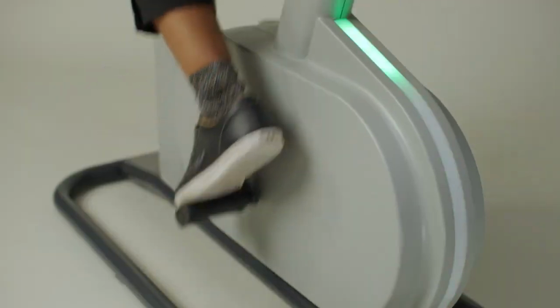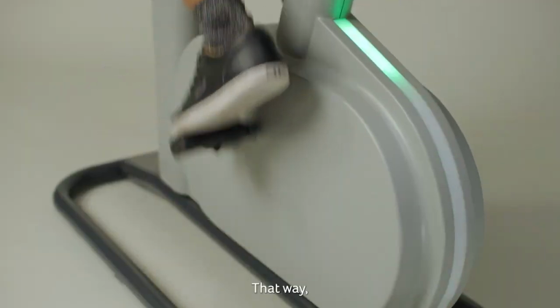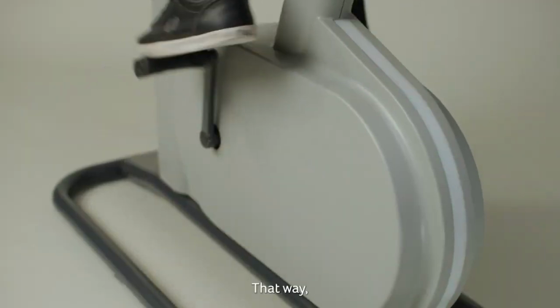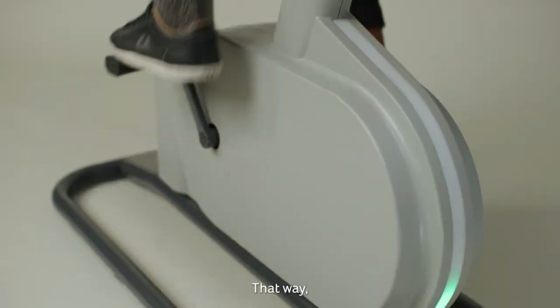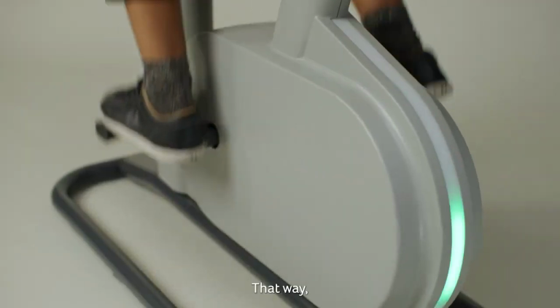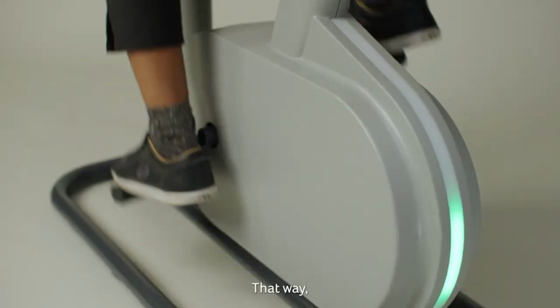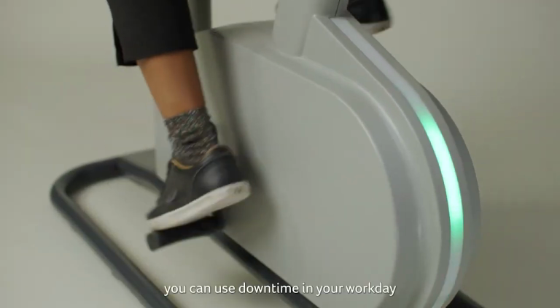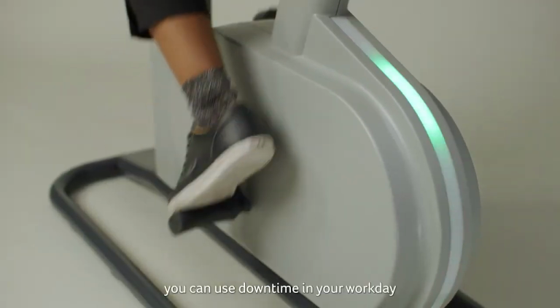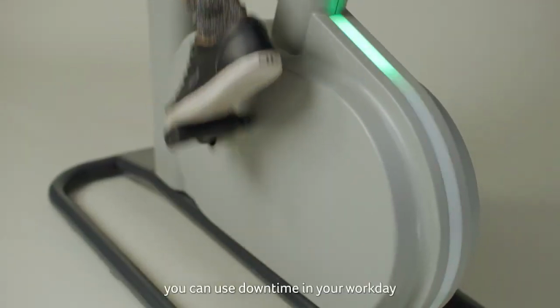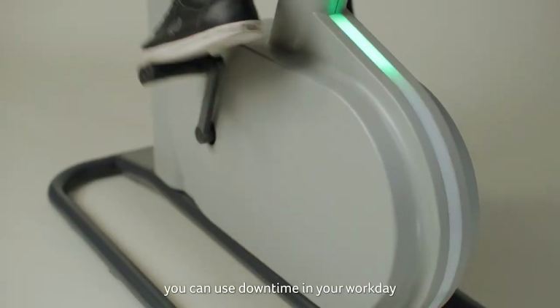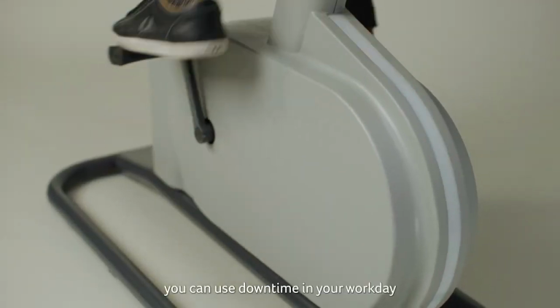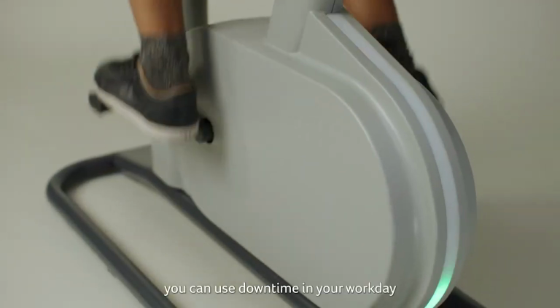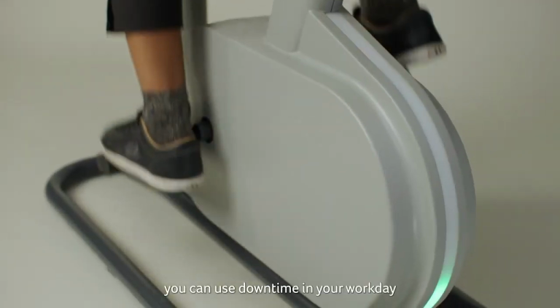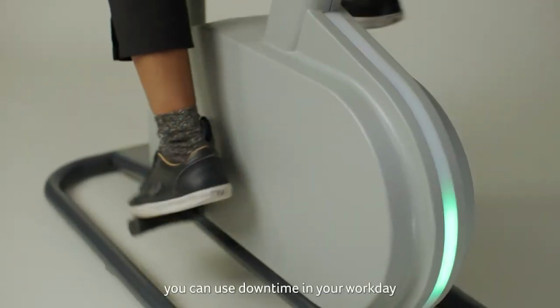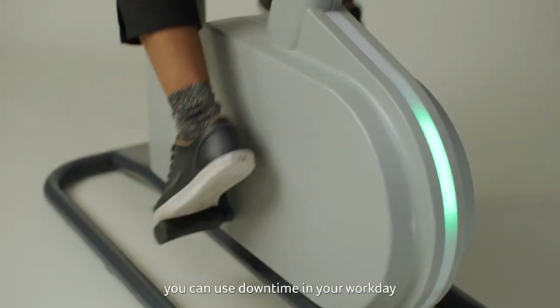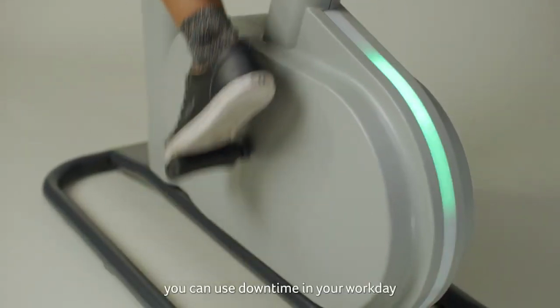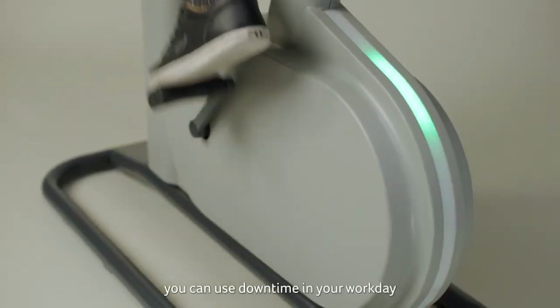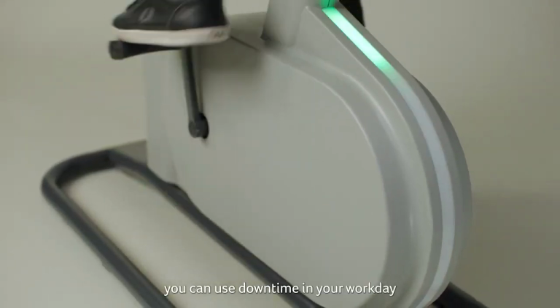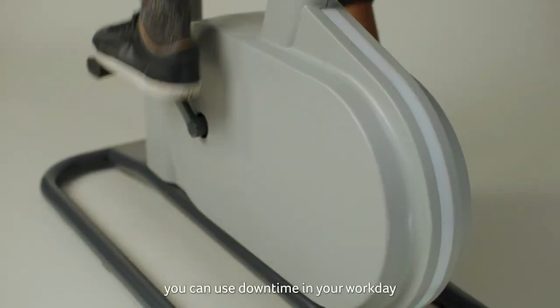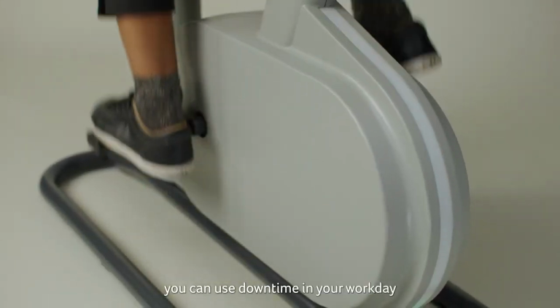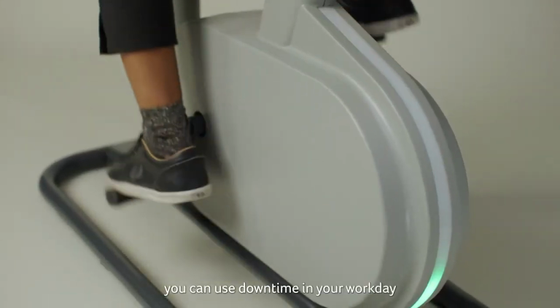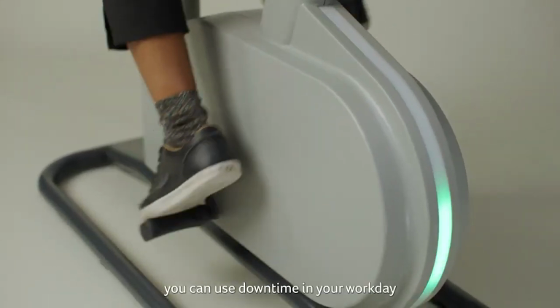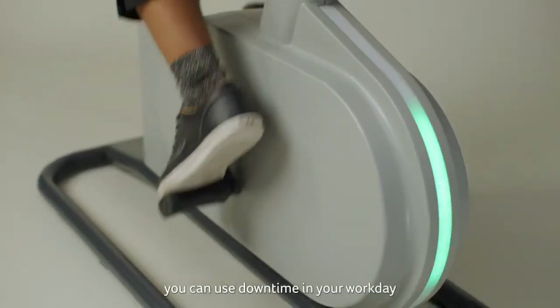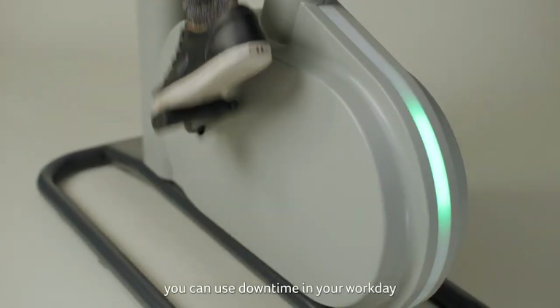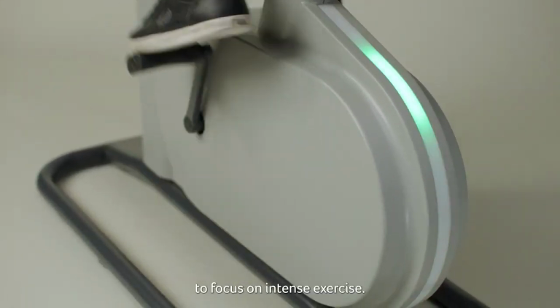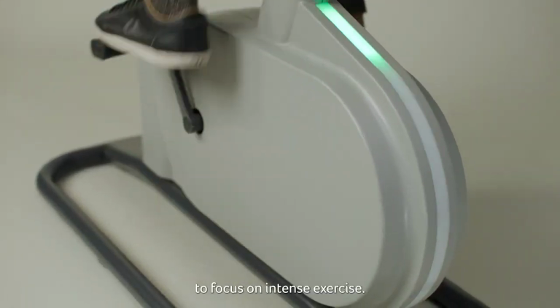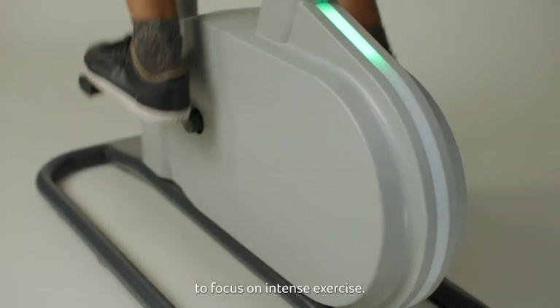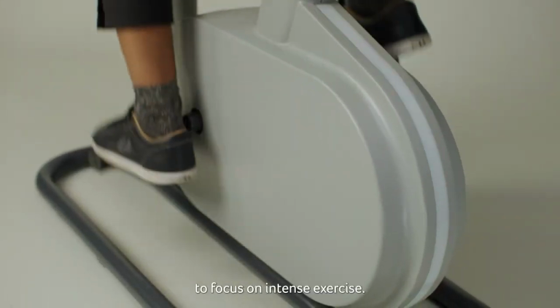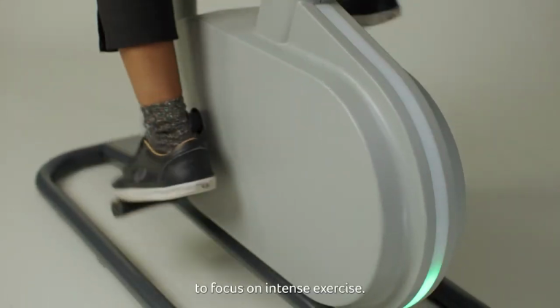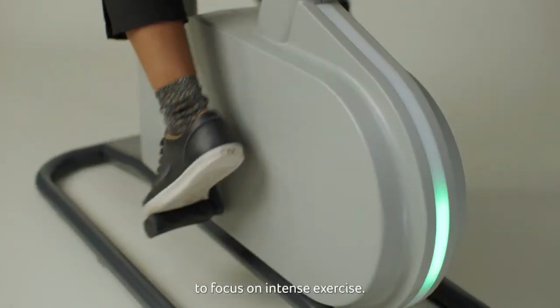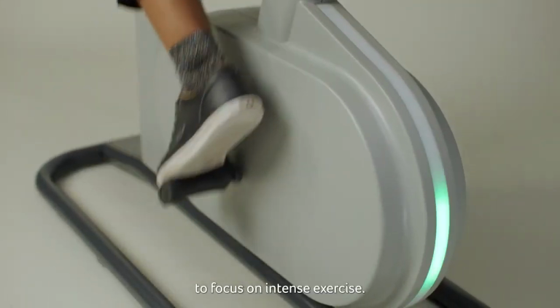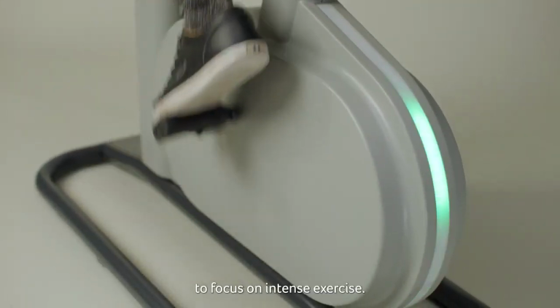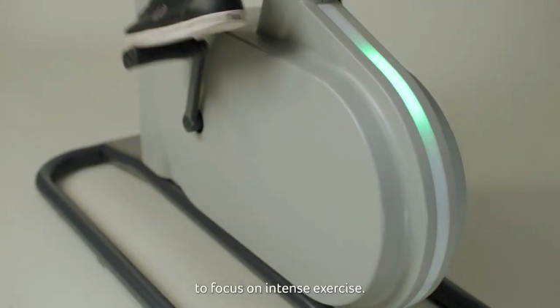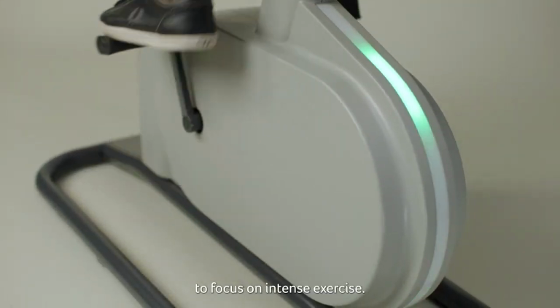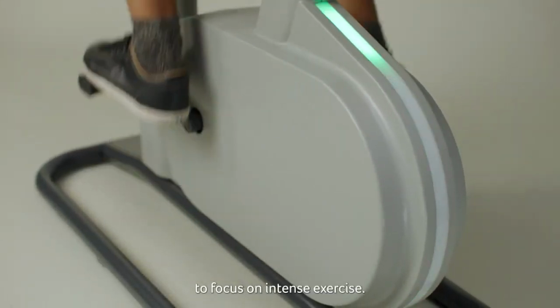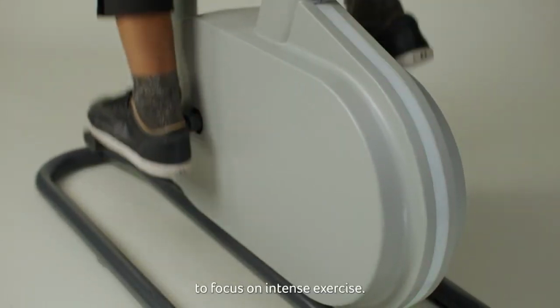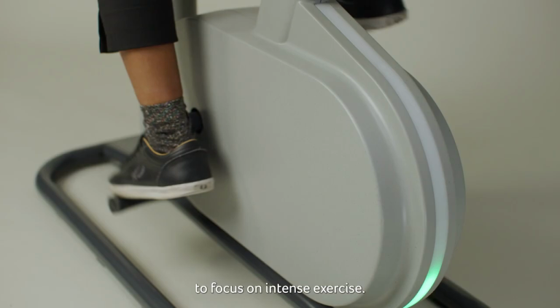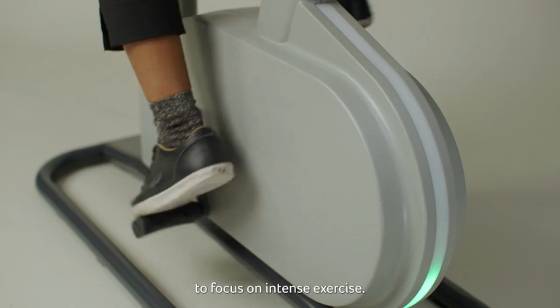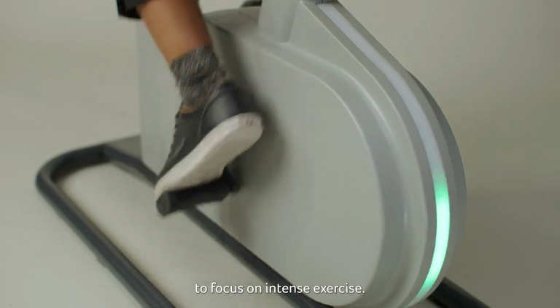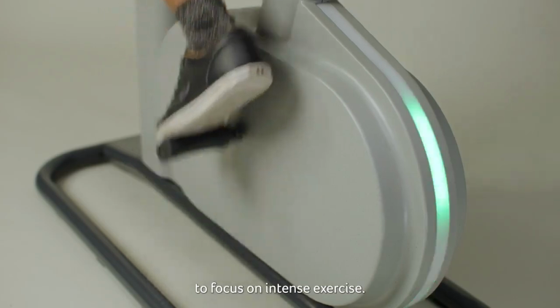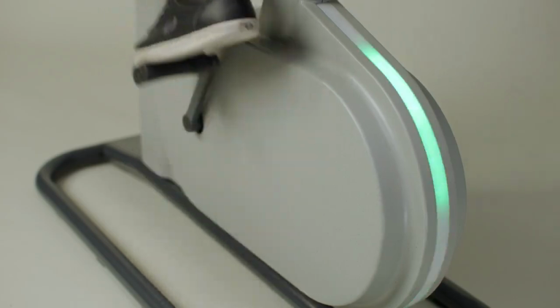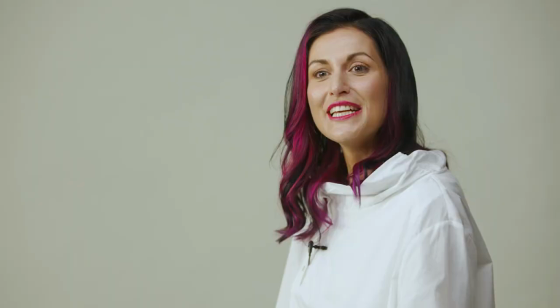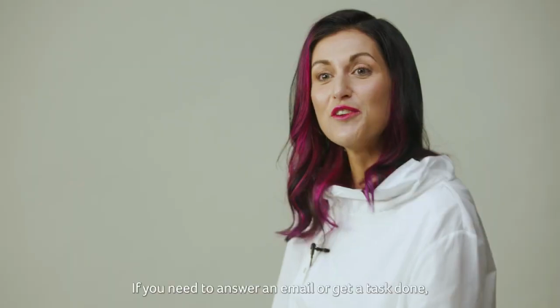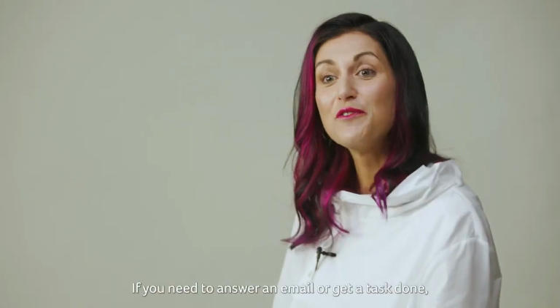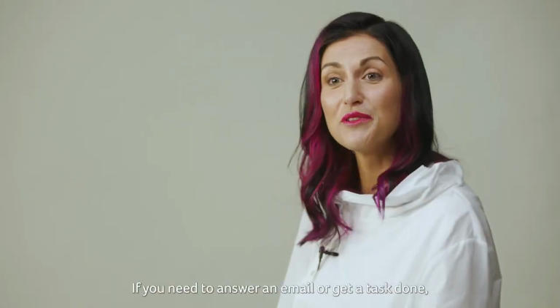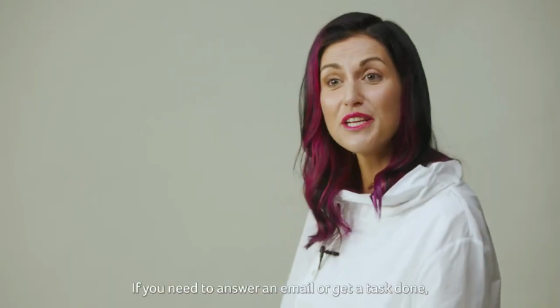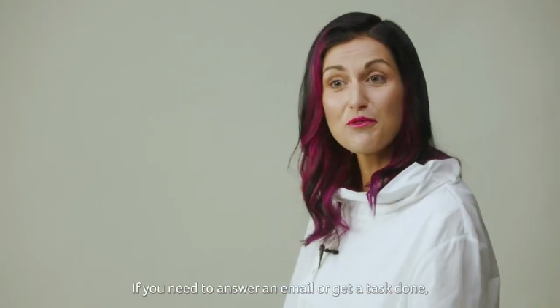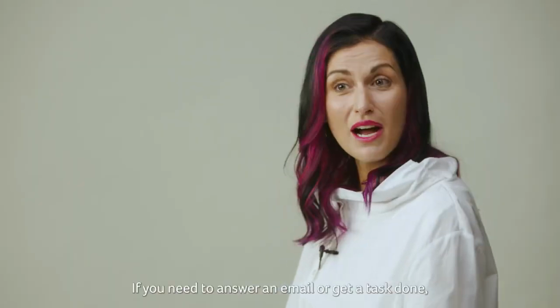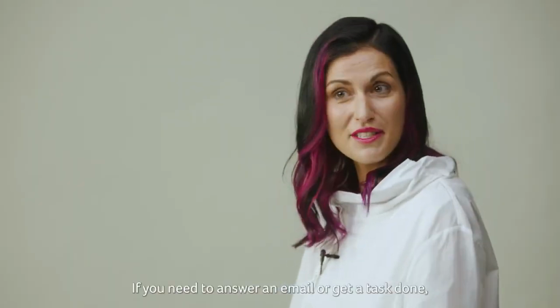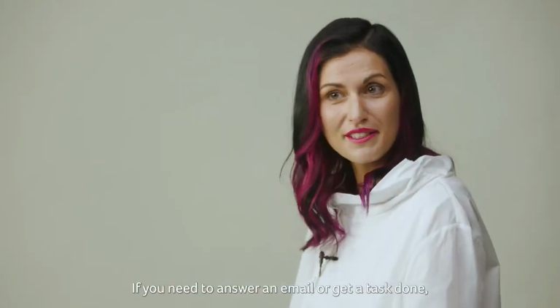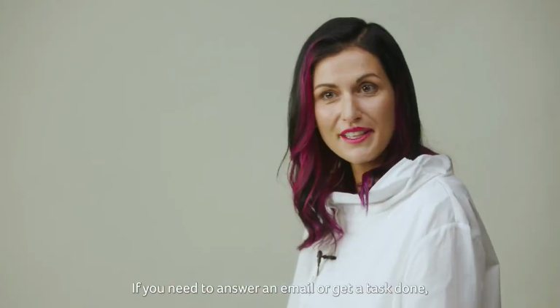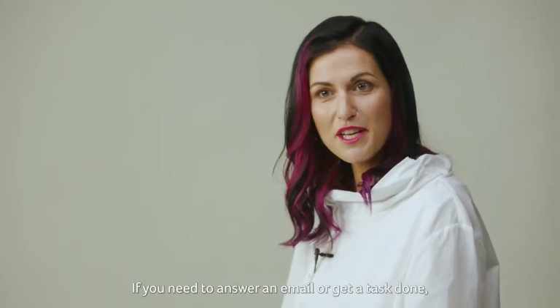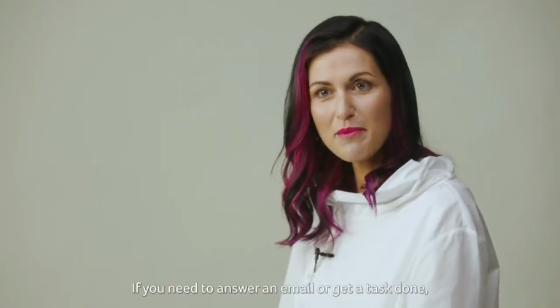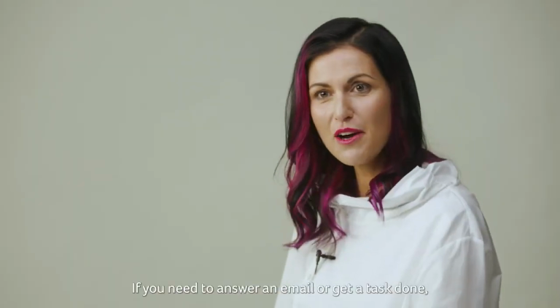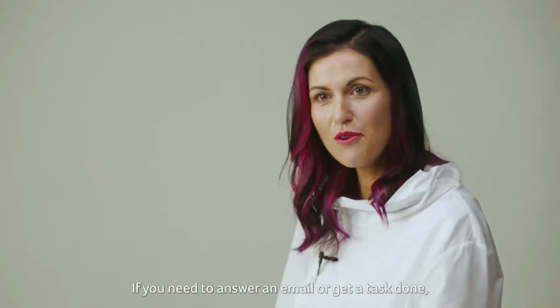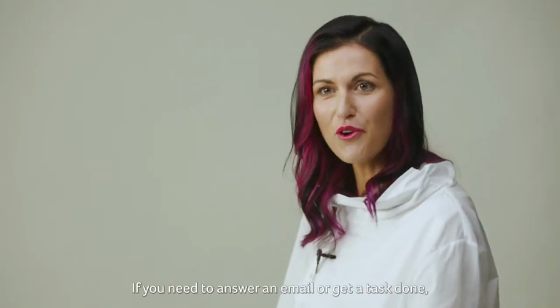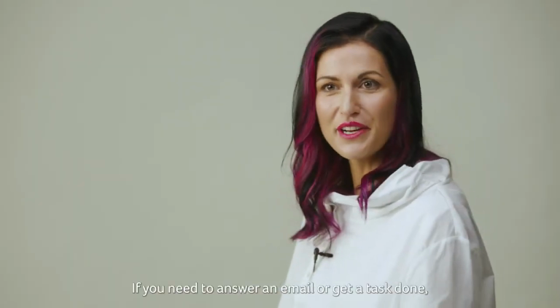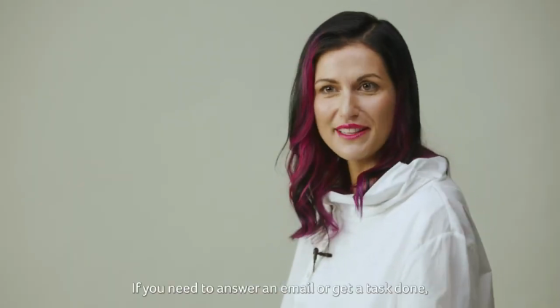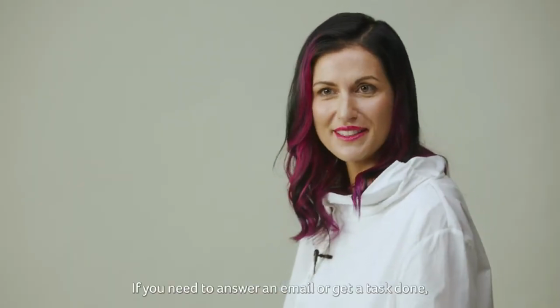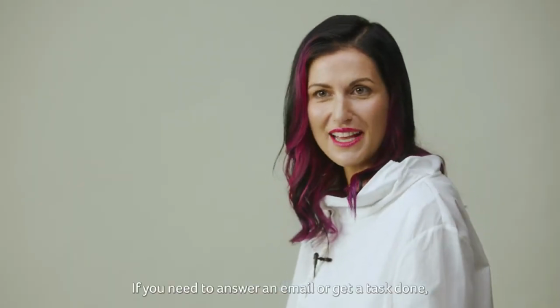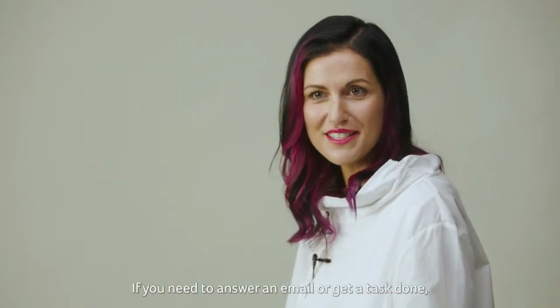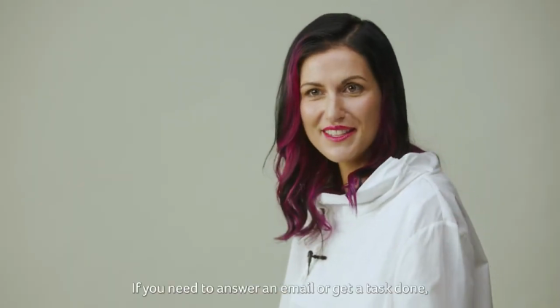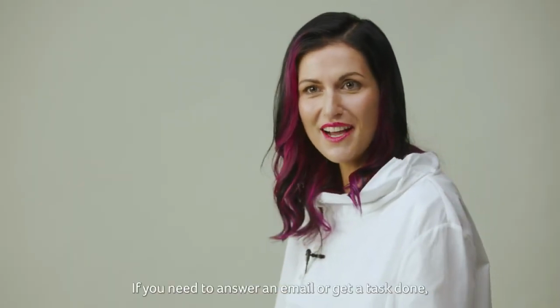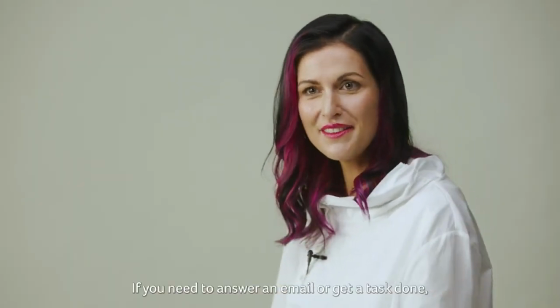That way, you can use your downtime in your workday to focus on intense exercise. If you need to answer an email or get a task done, you can seamlessly return to your working mode by moving the desk surface back into place.